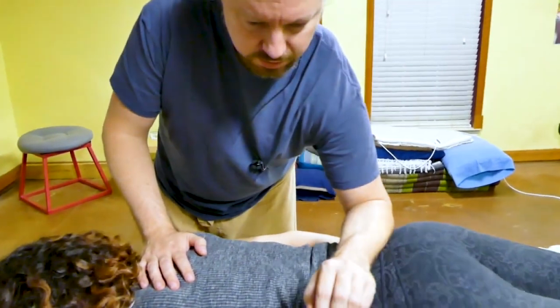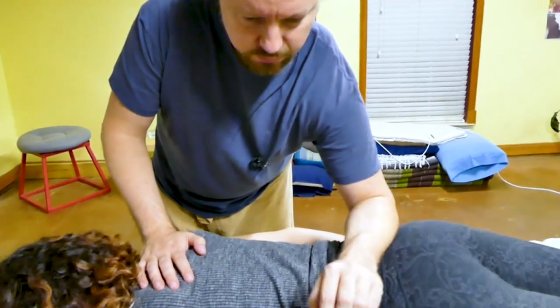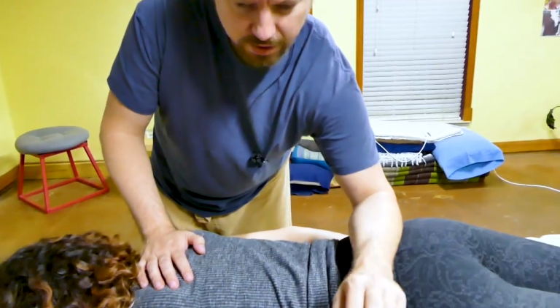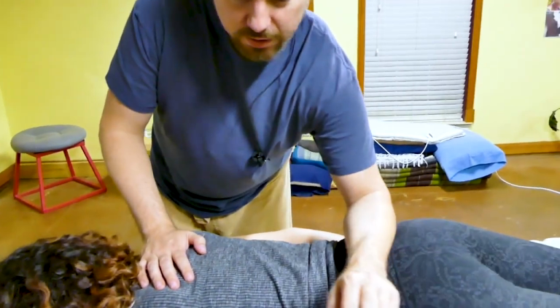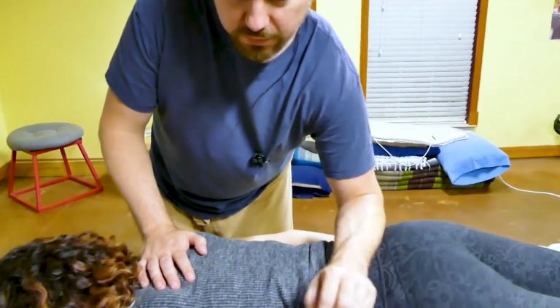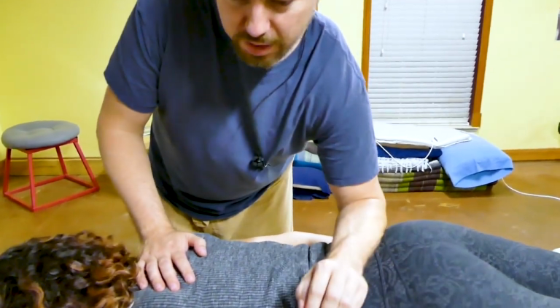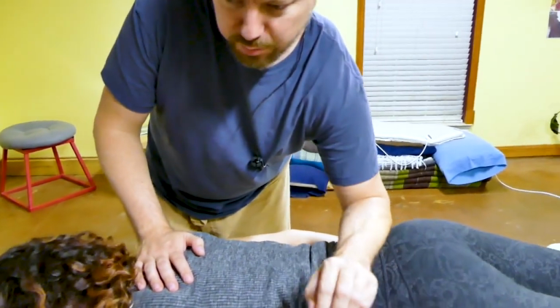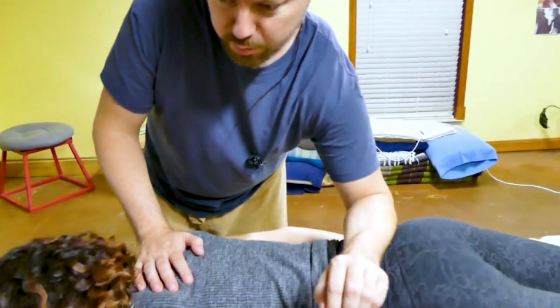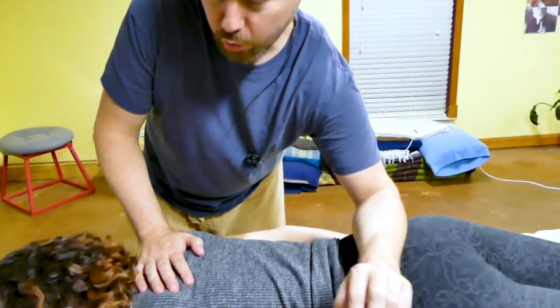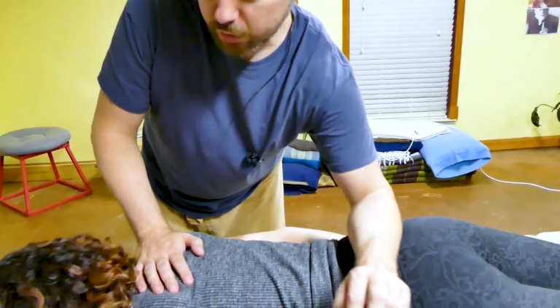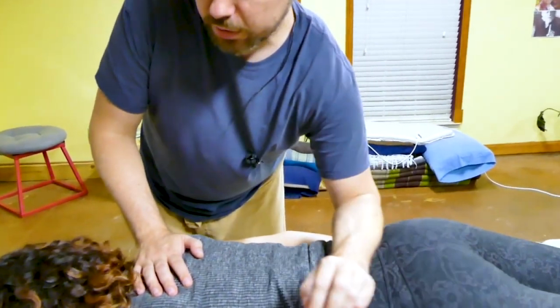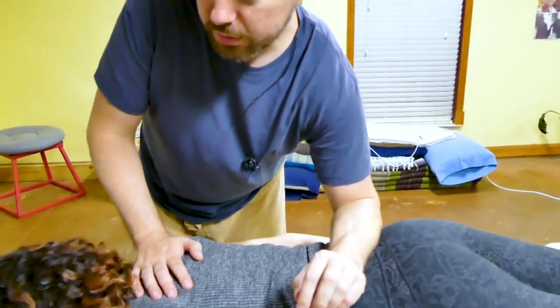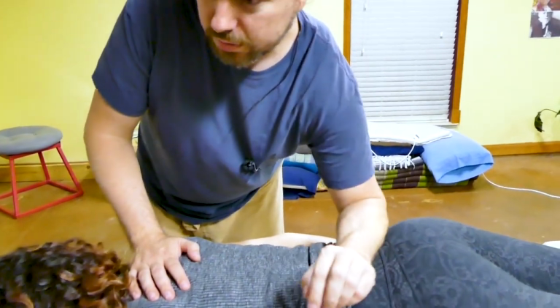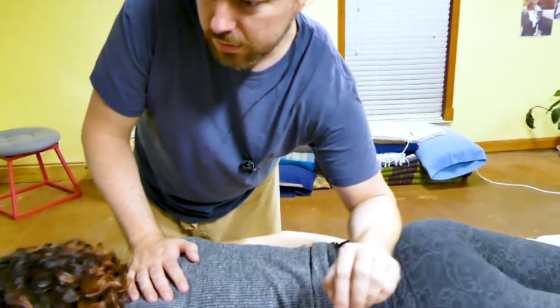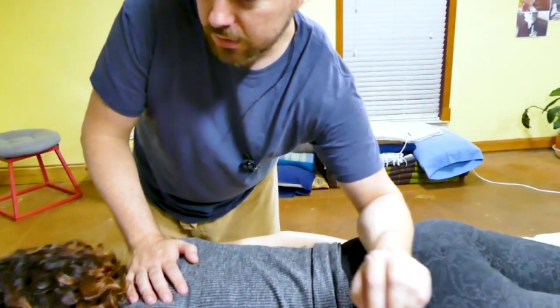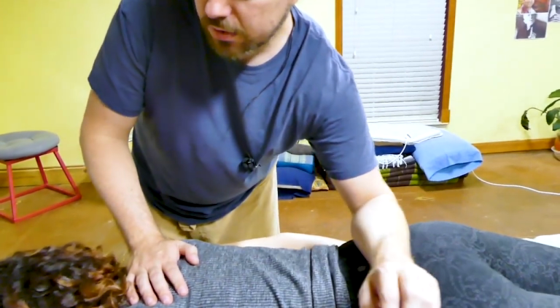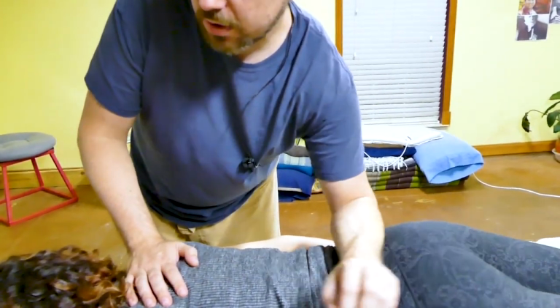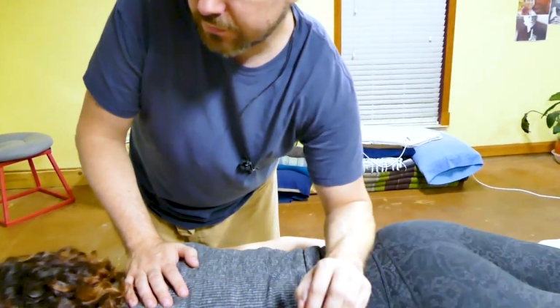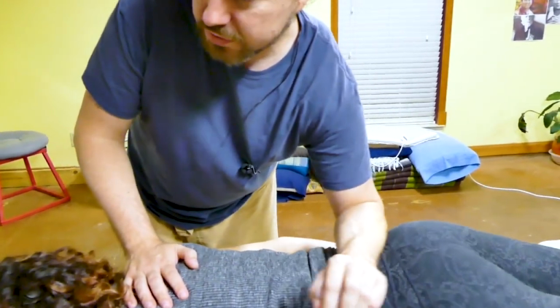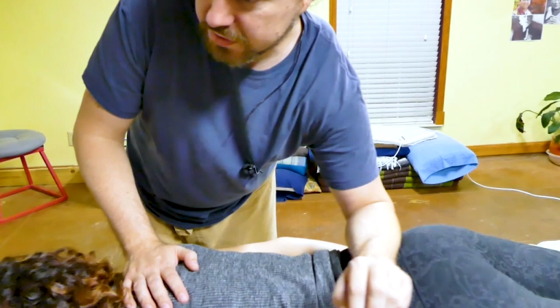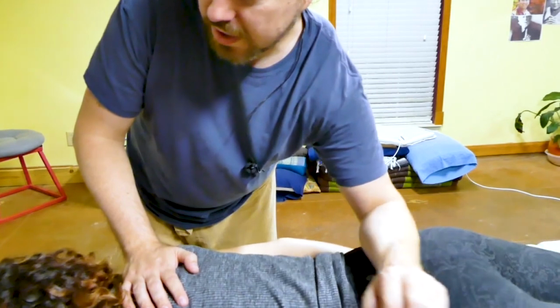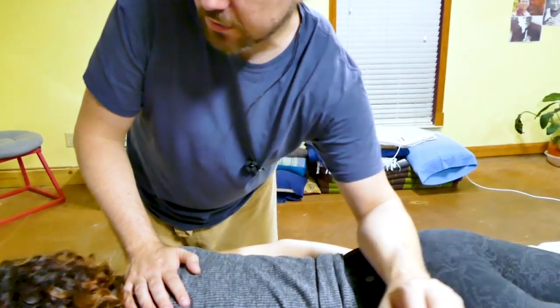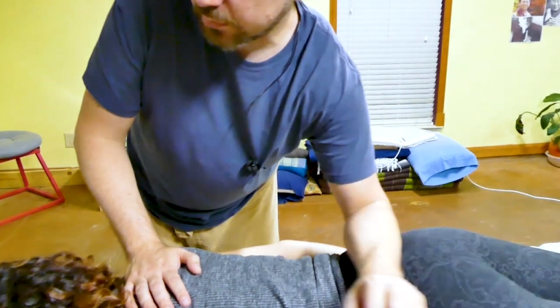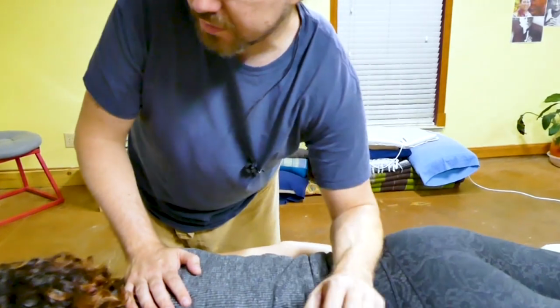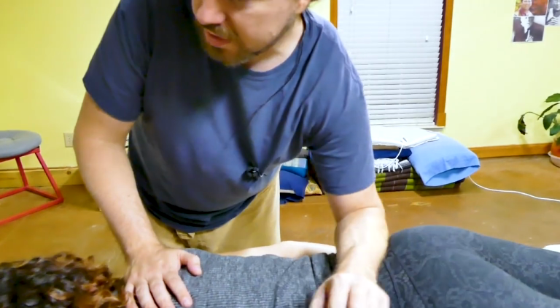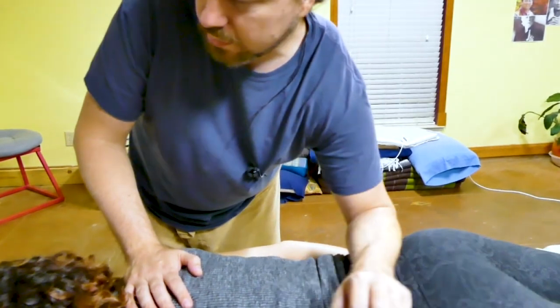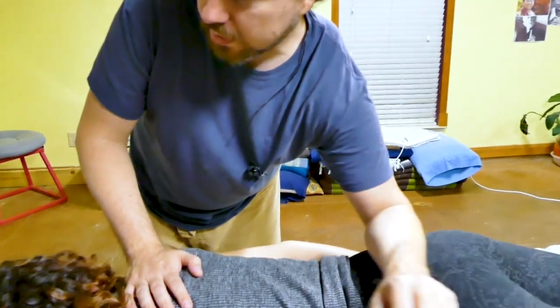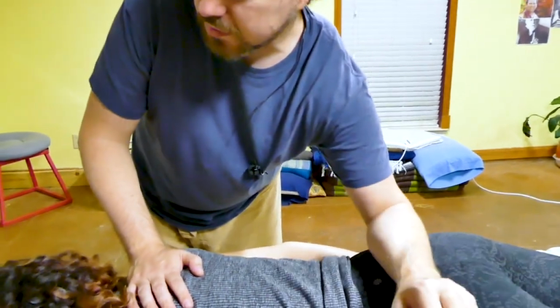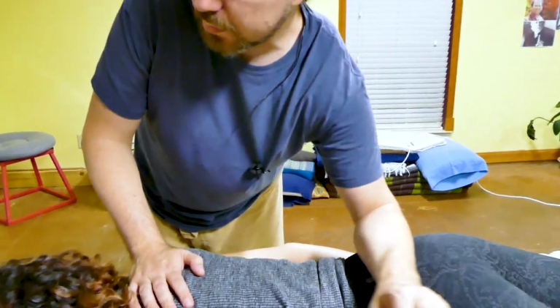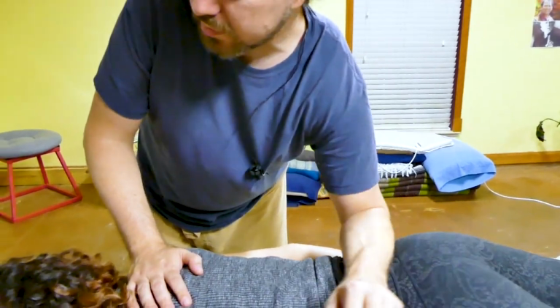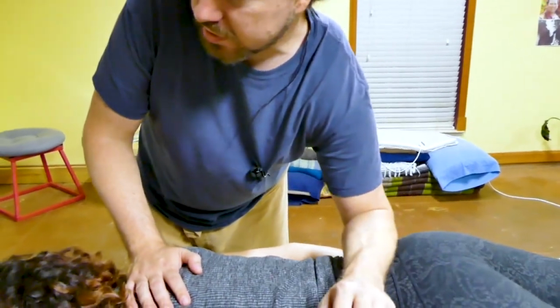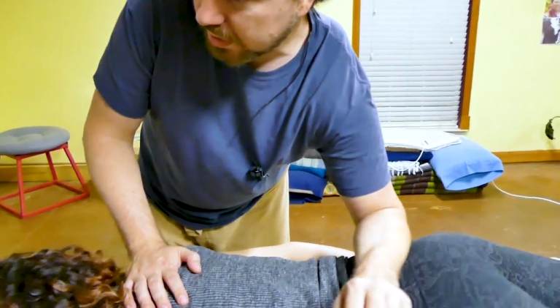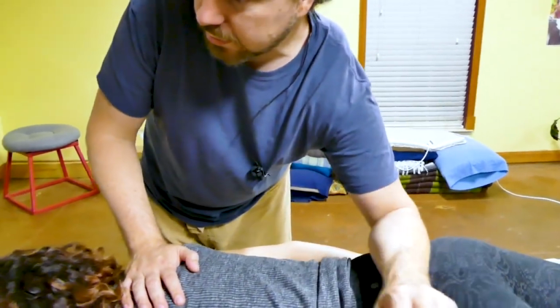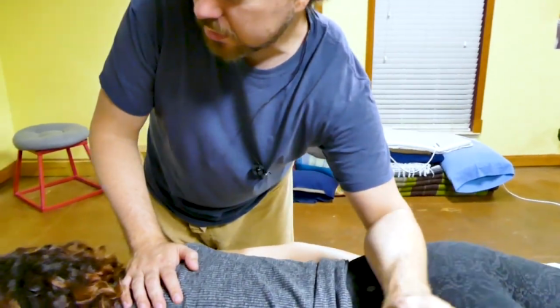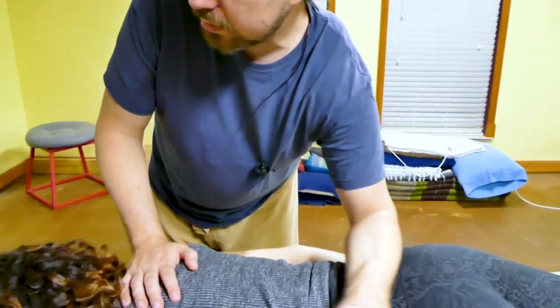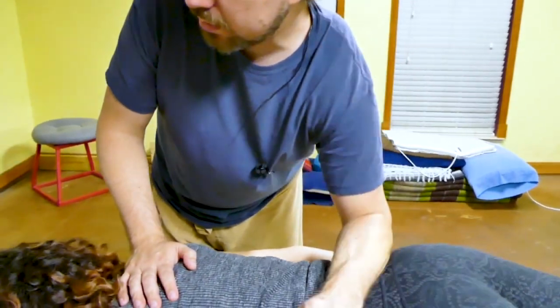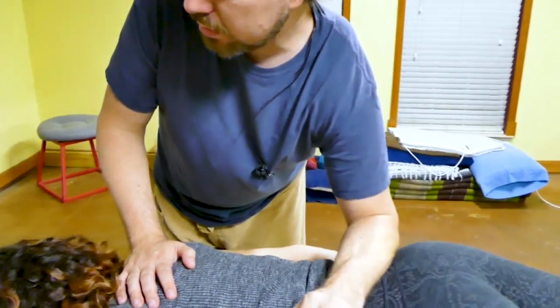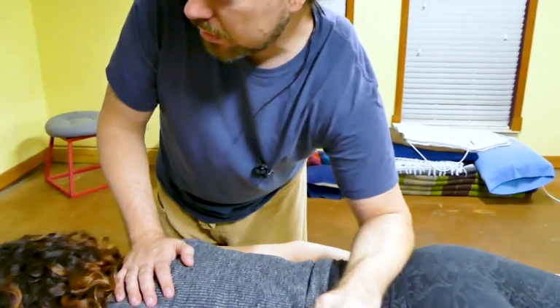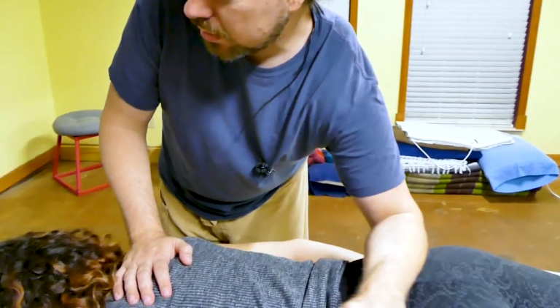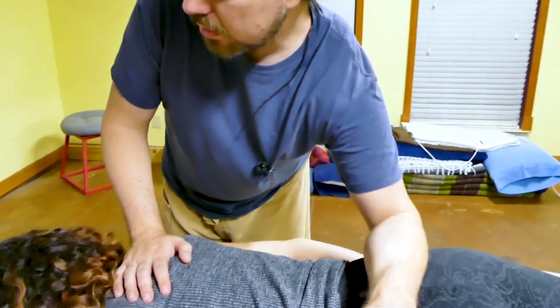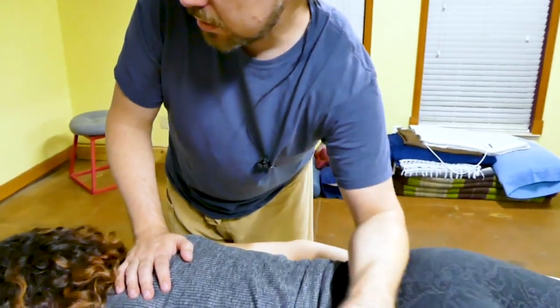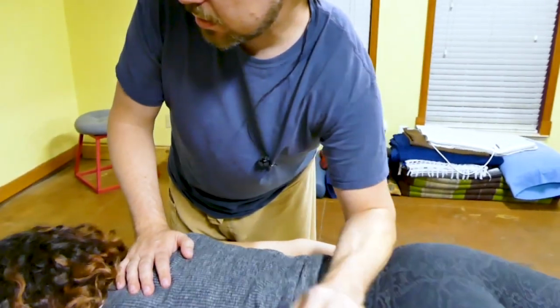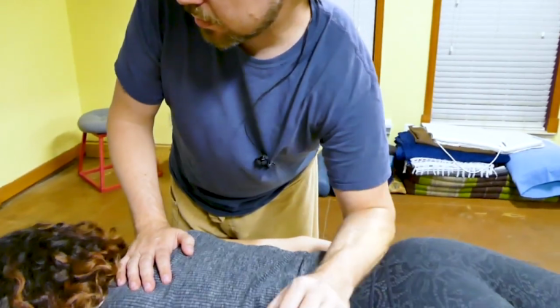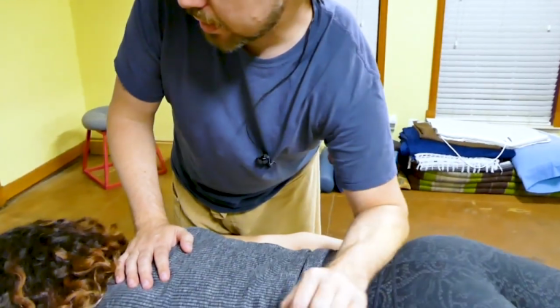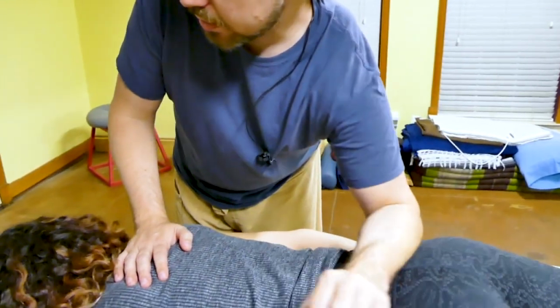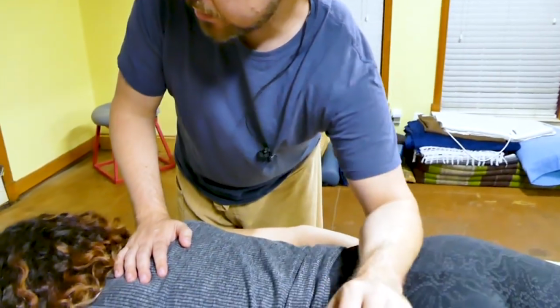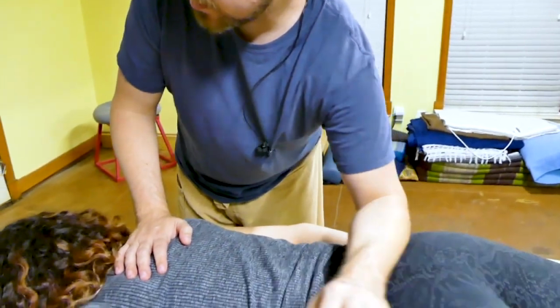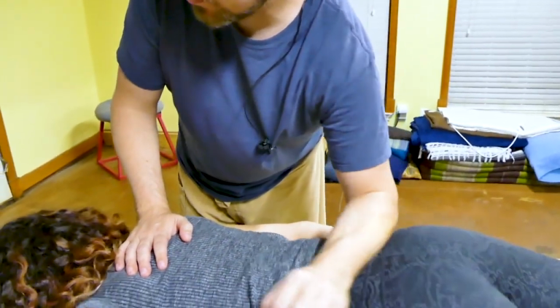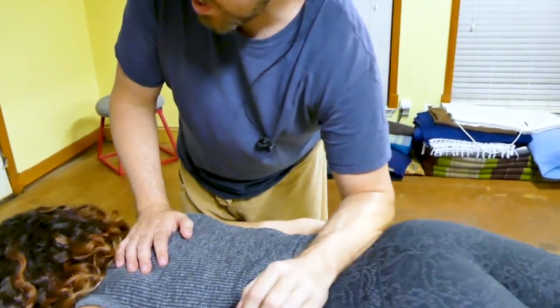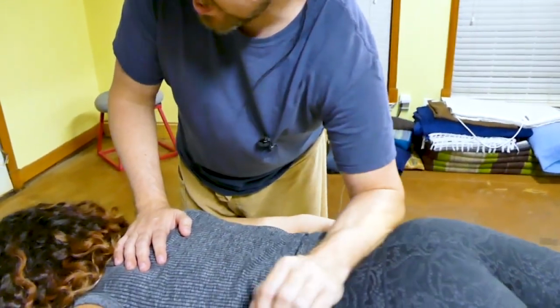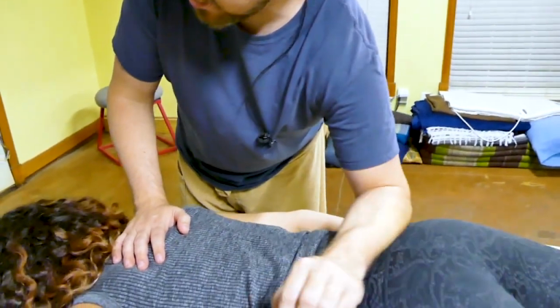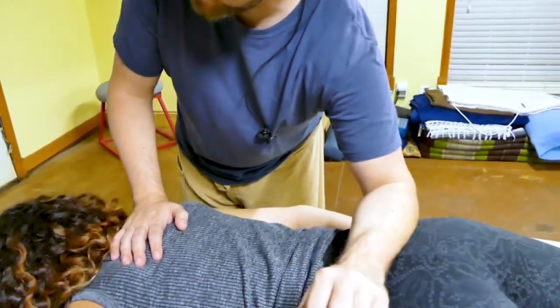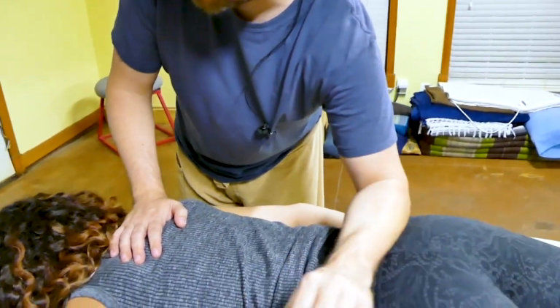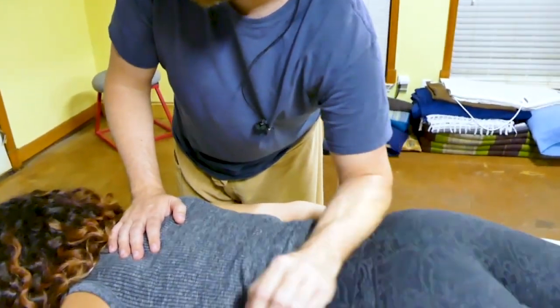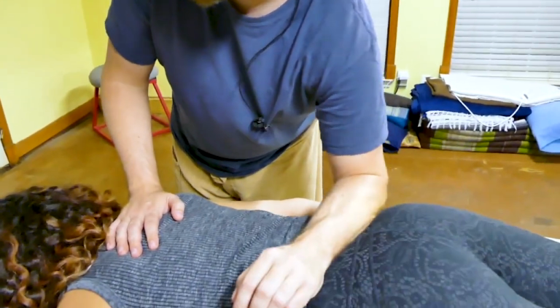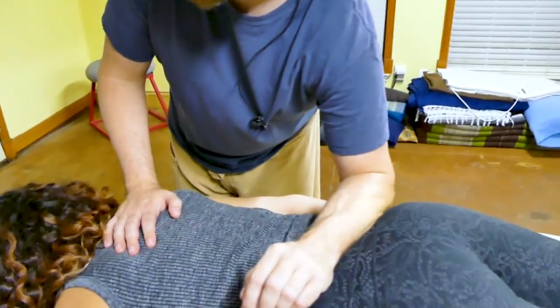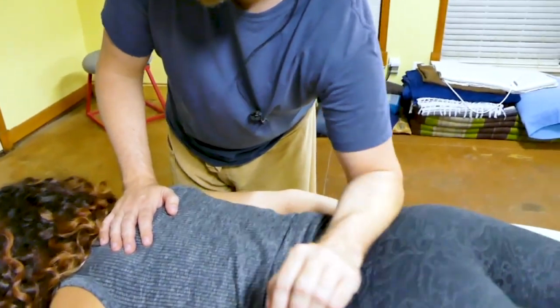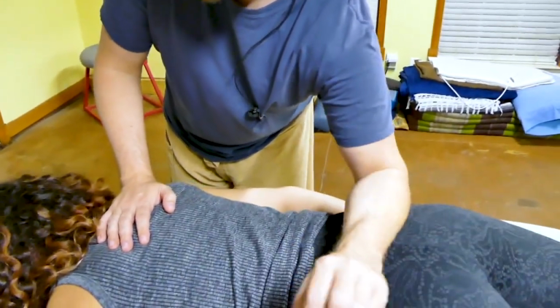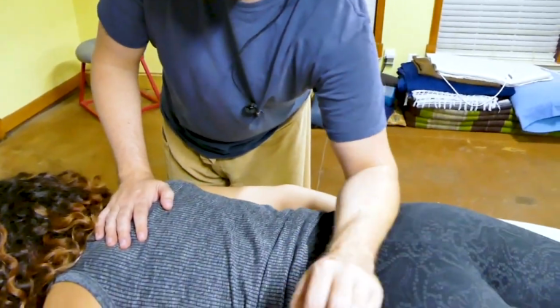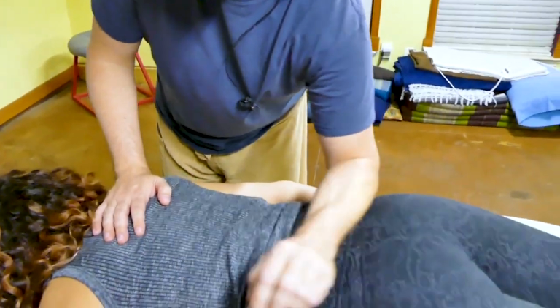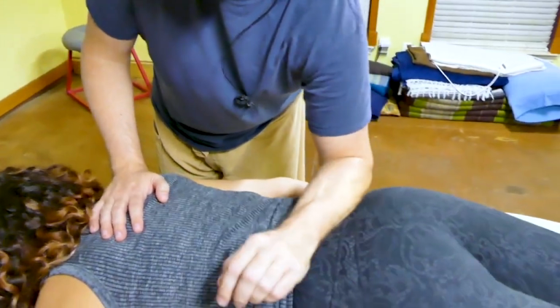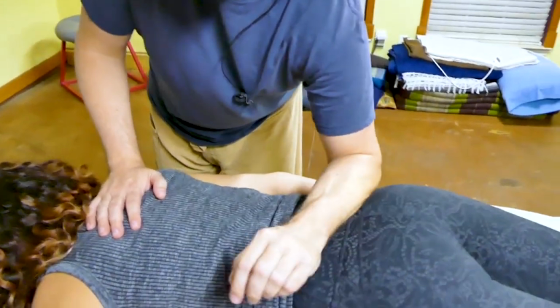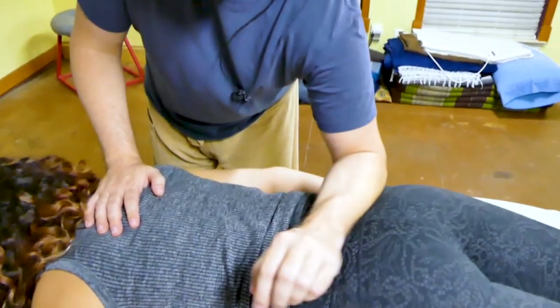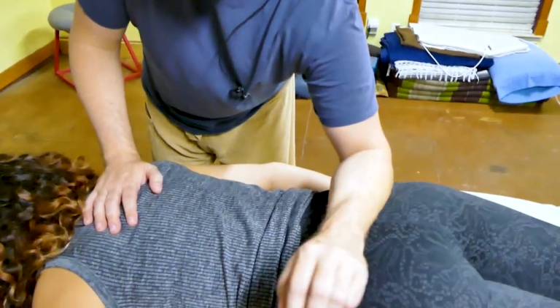Right along that border of your sacrum, Sarah — is that where it's most tender? Yes. The back and forth feels good? It does.